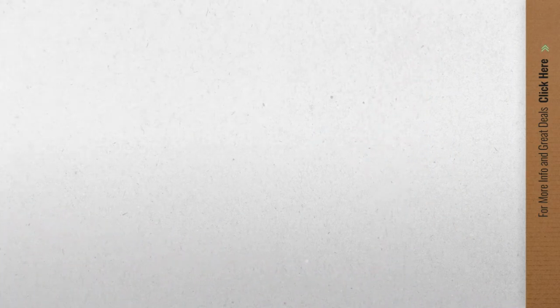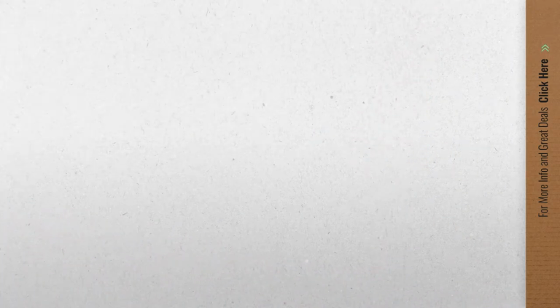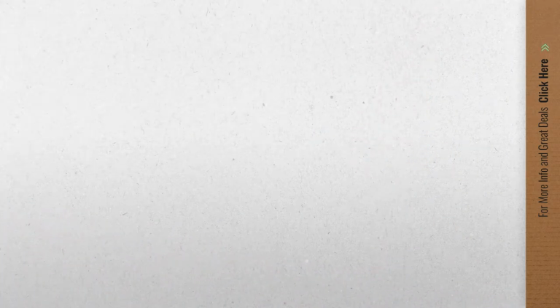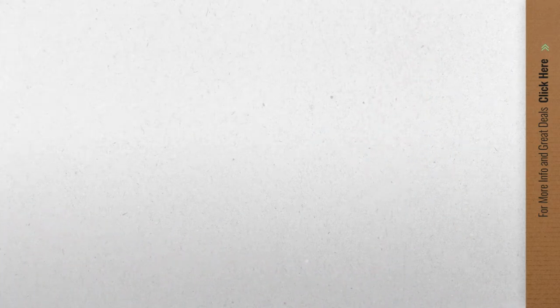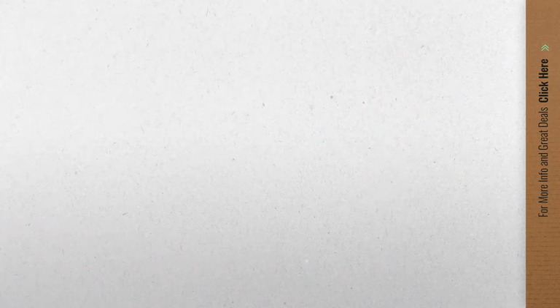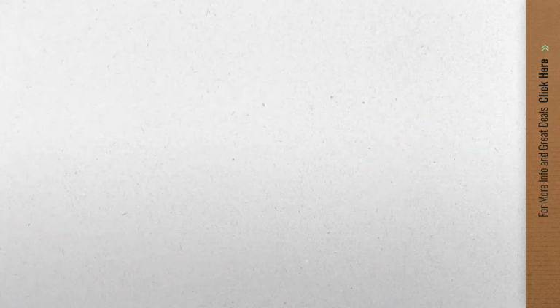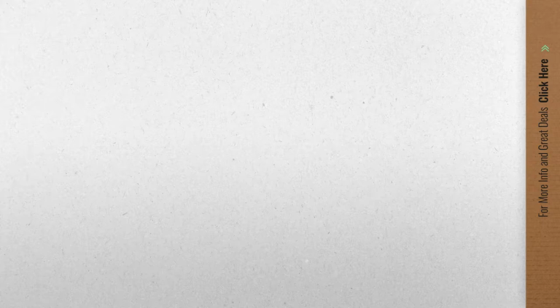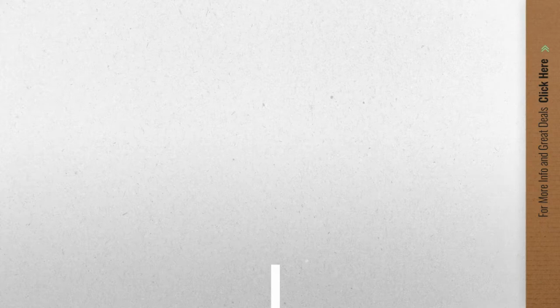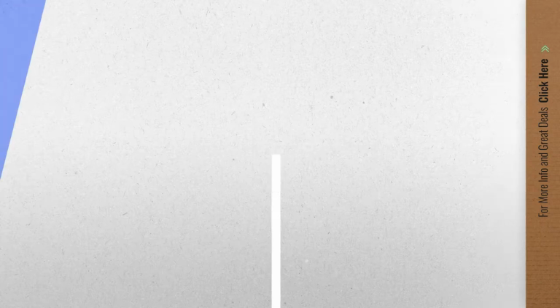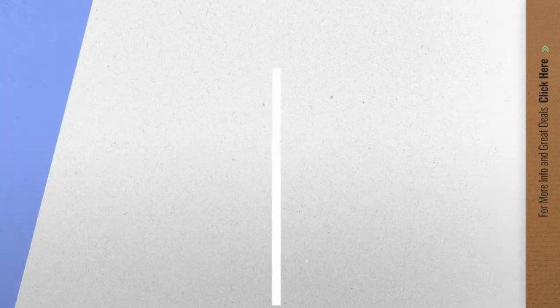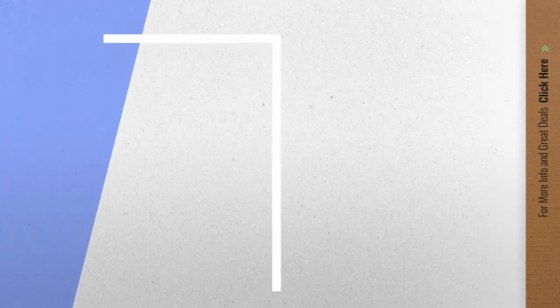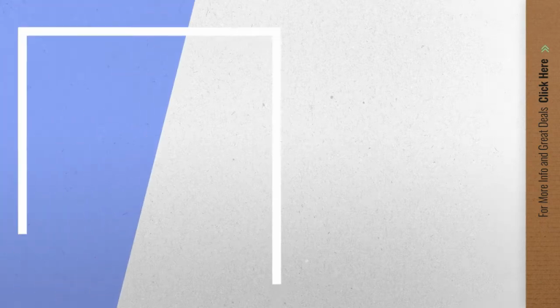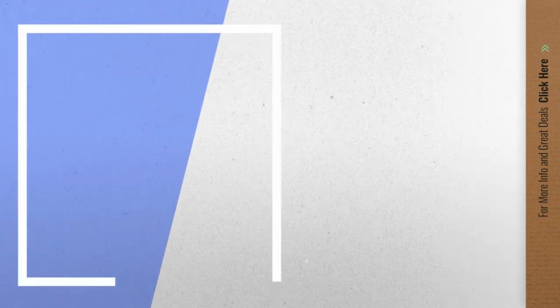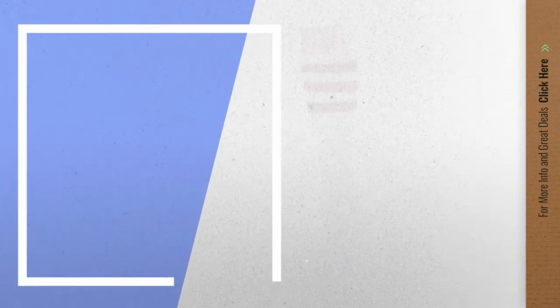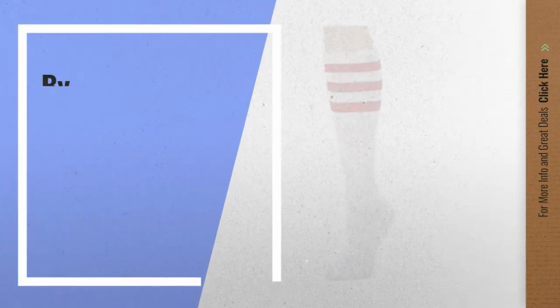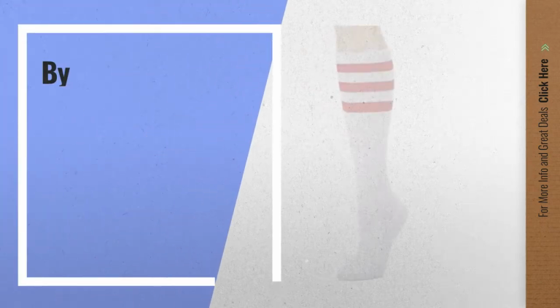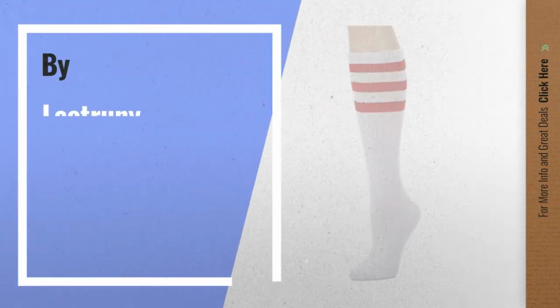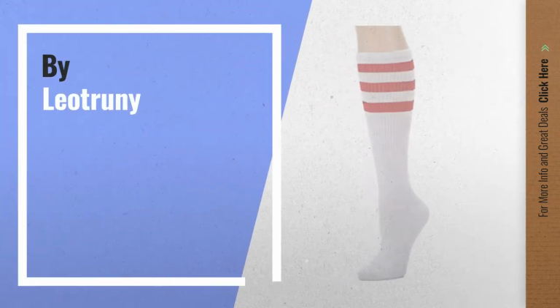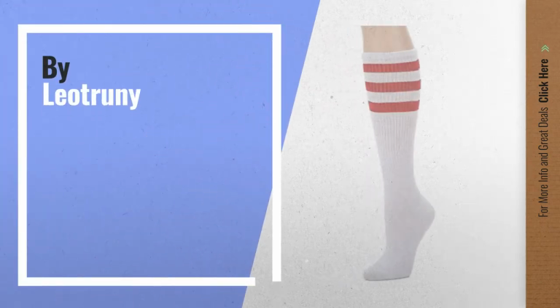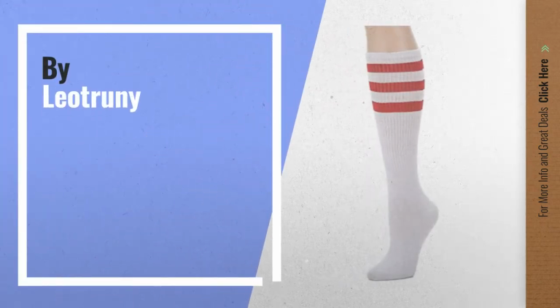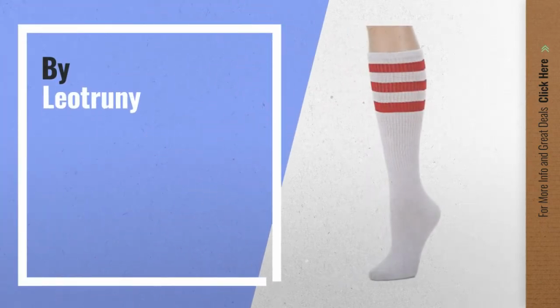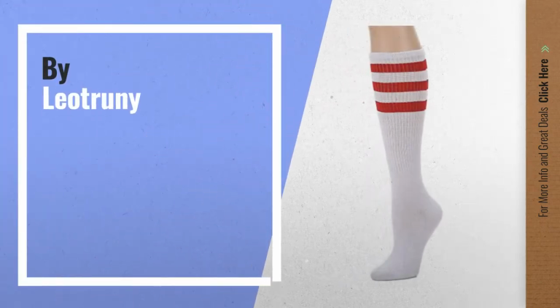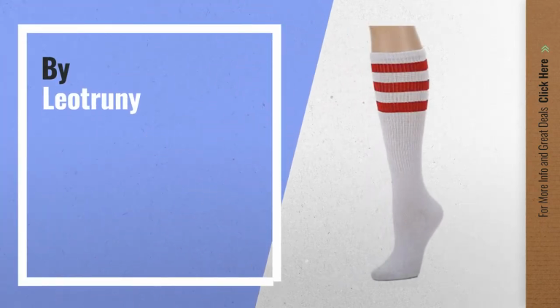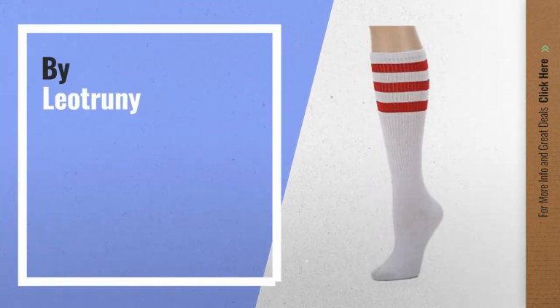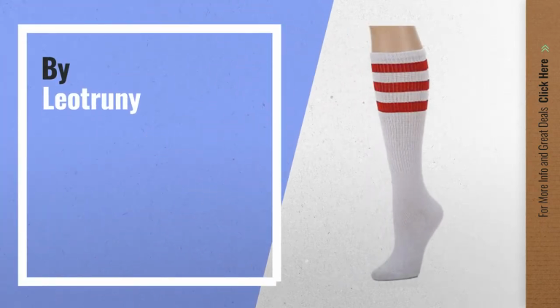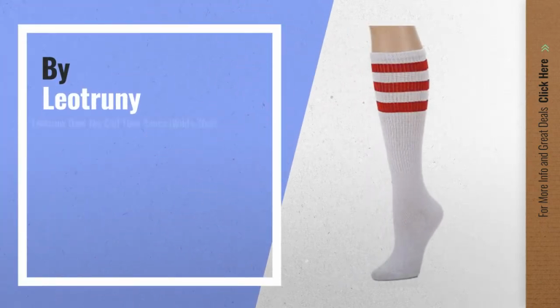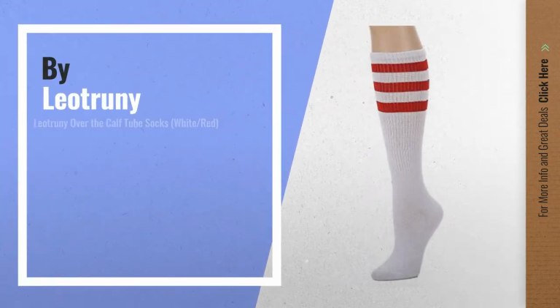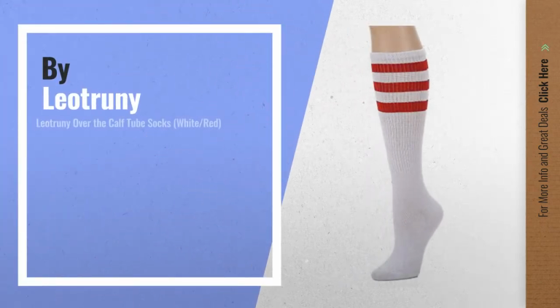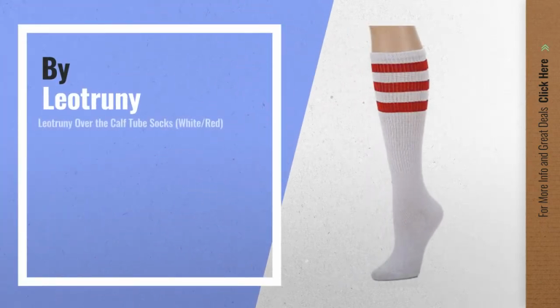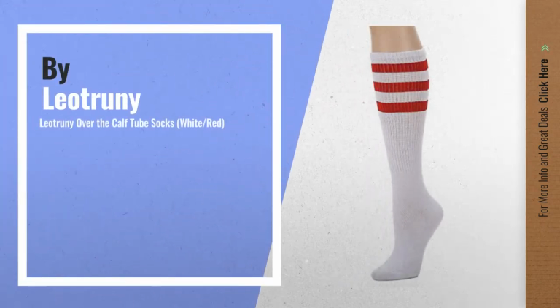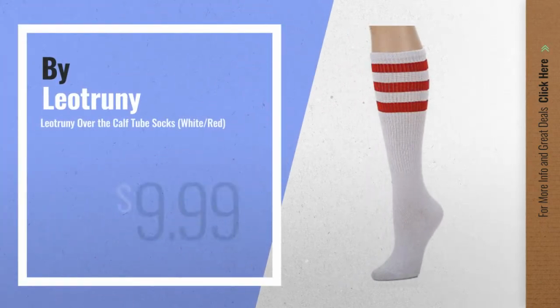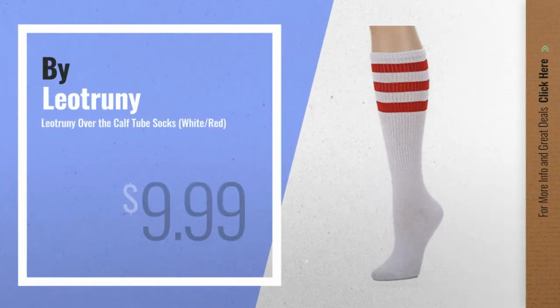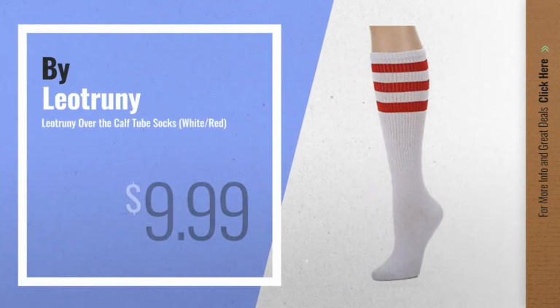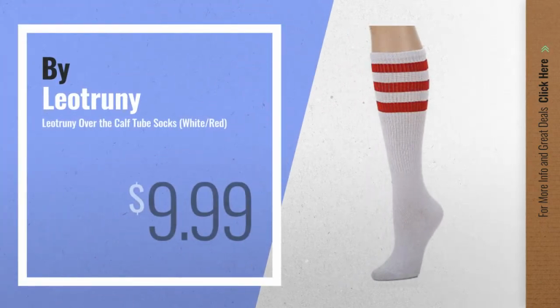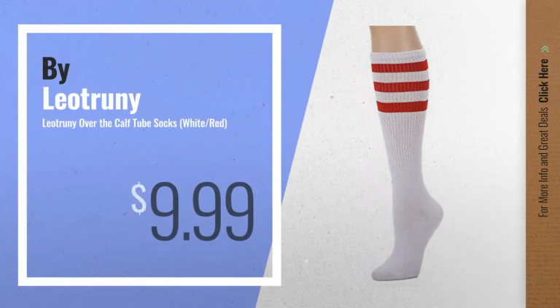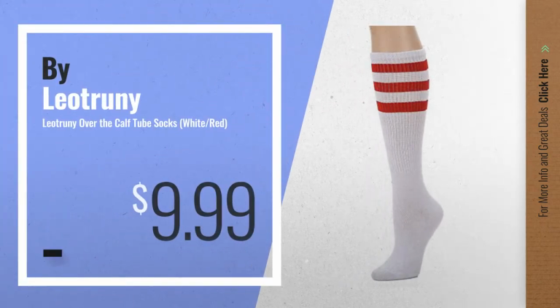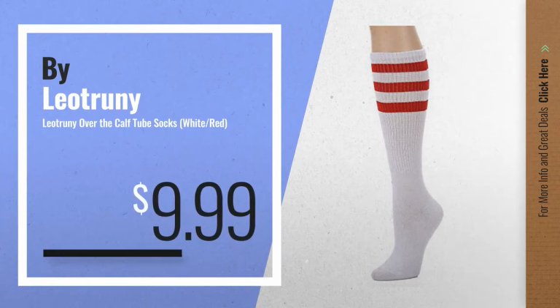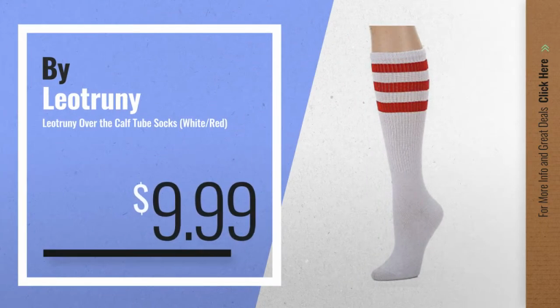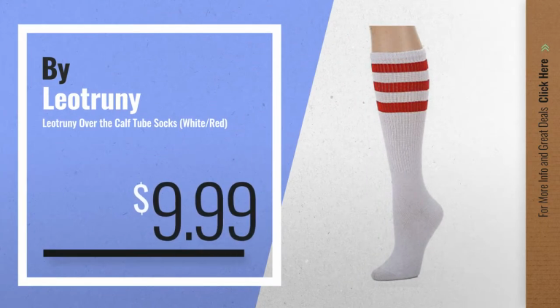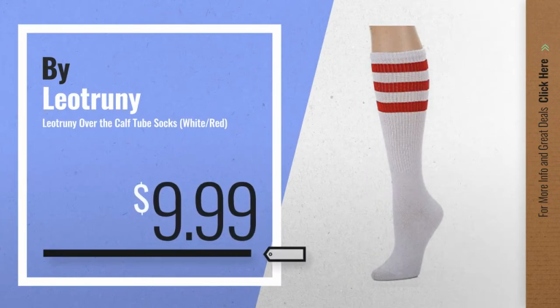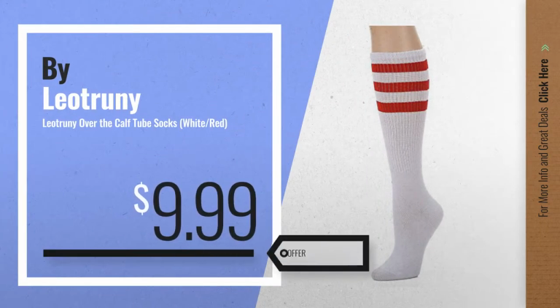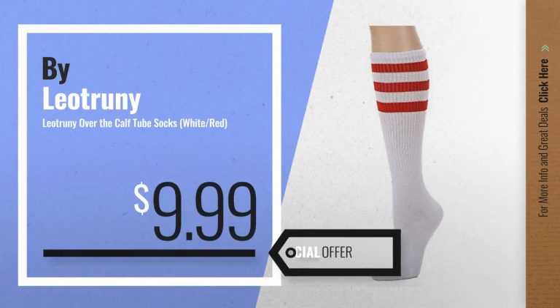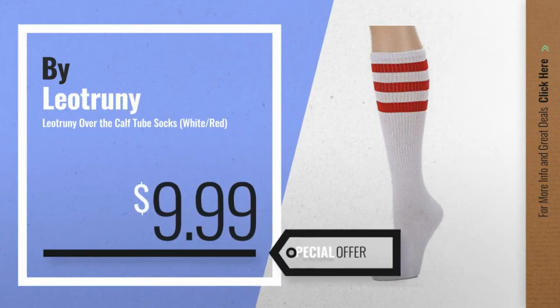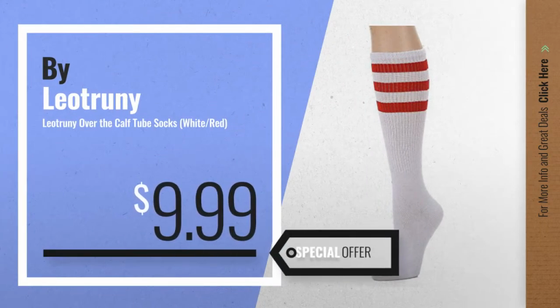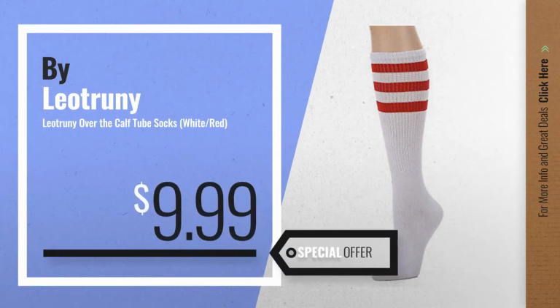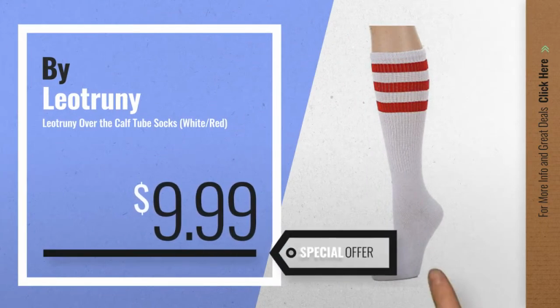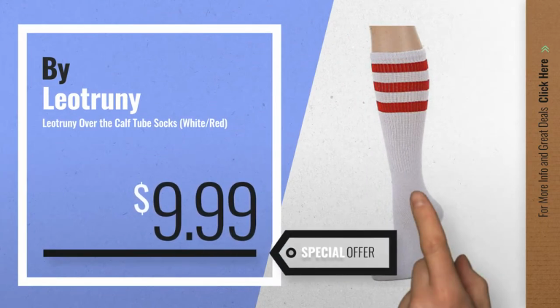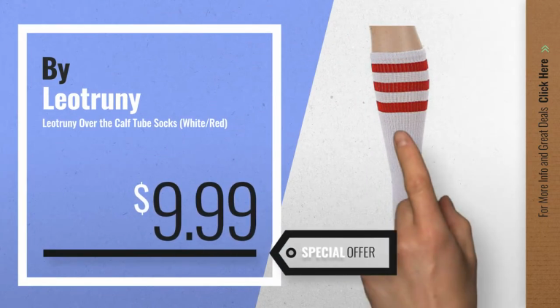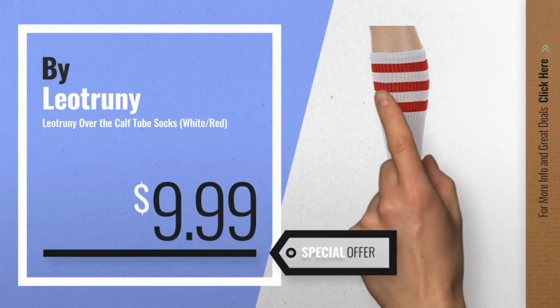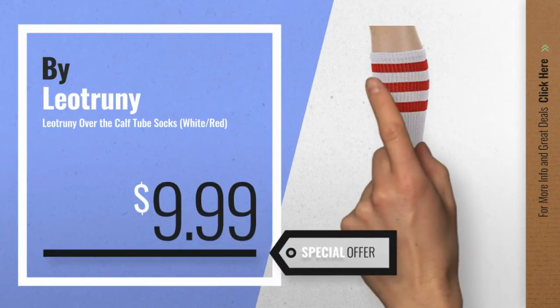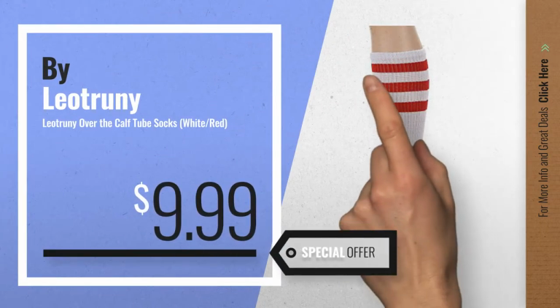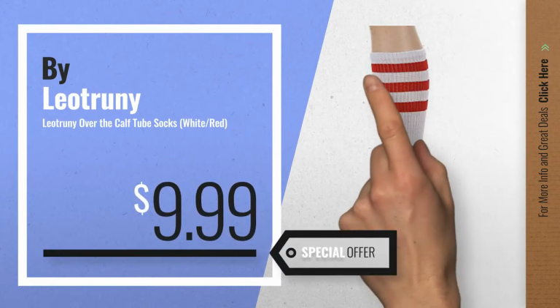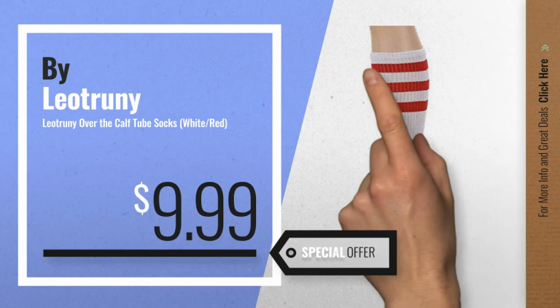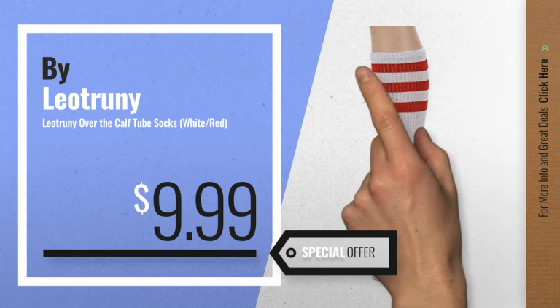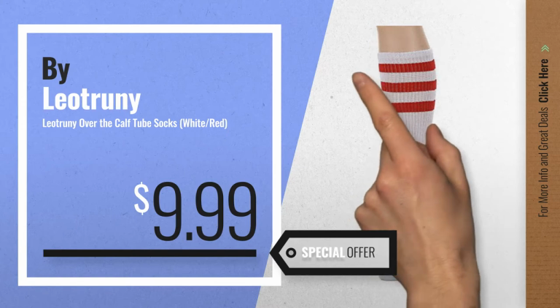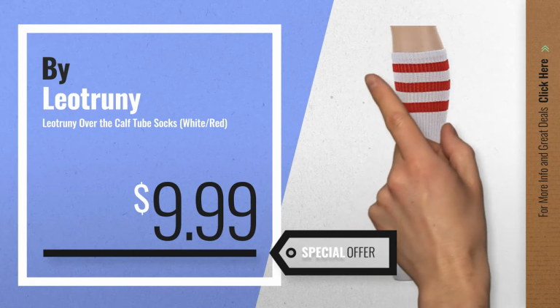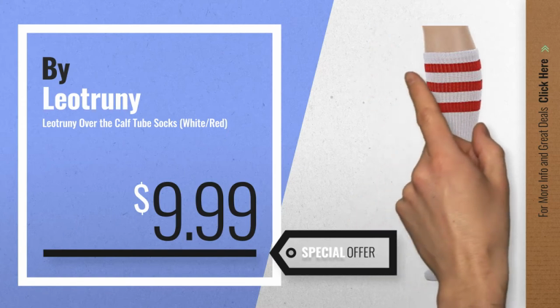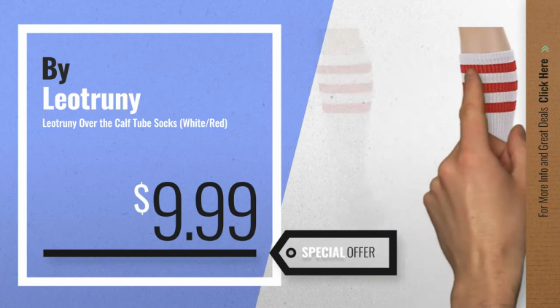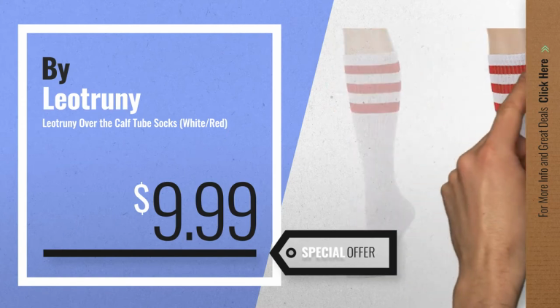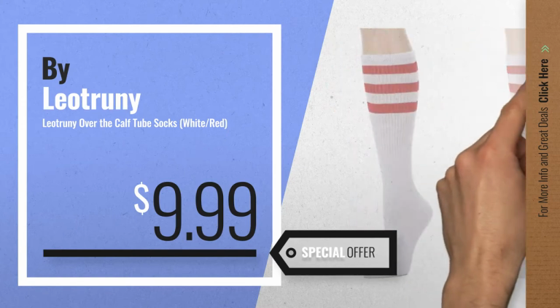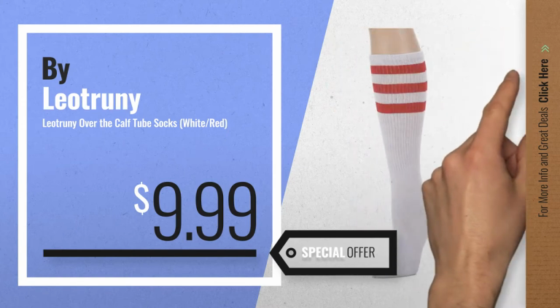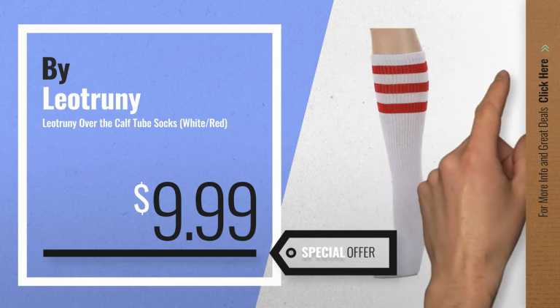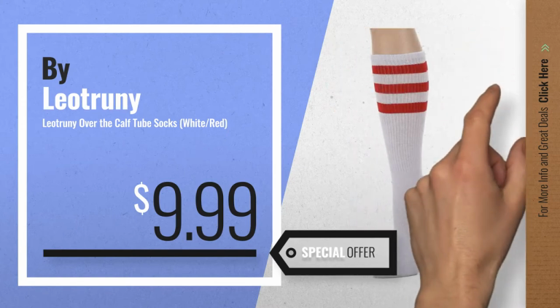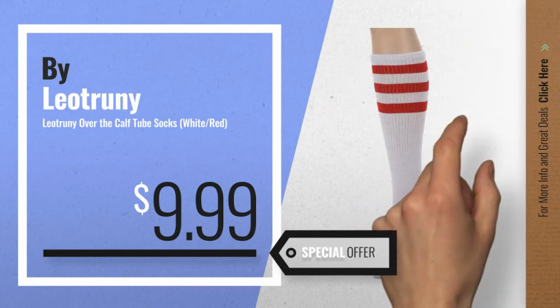Number 7, by Lea Troonie. Available now on Amazon, only at $9.99.